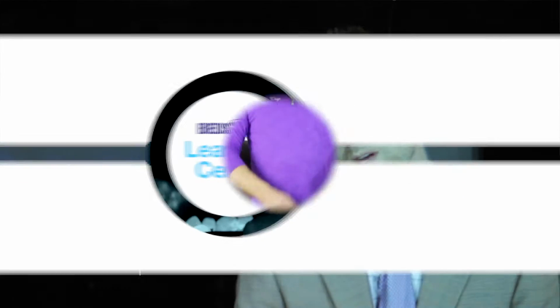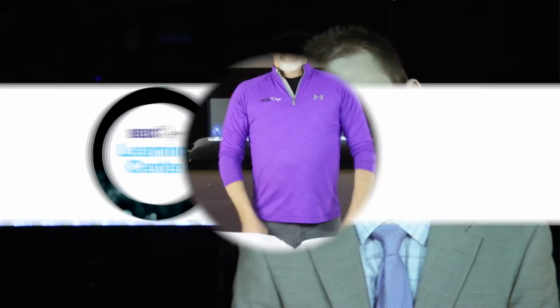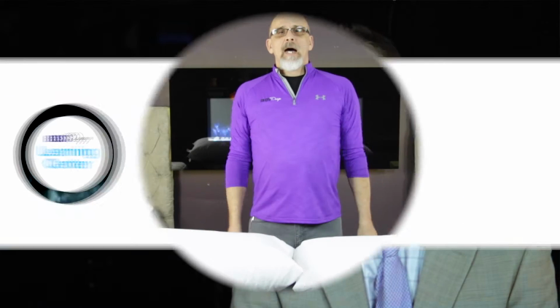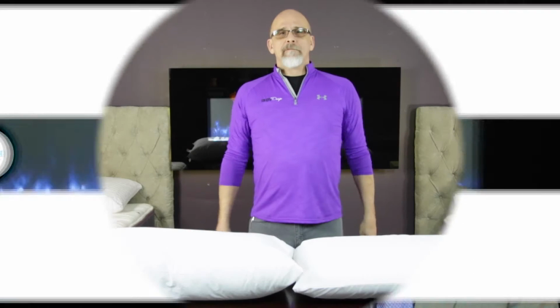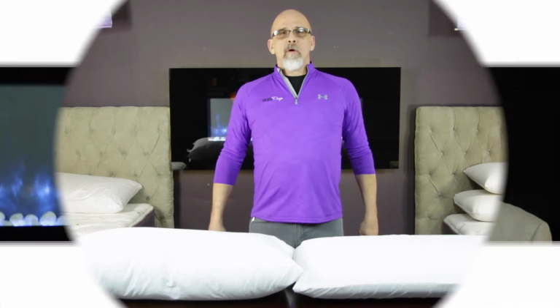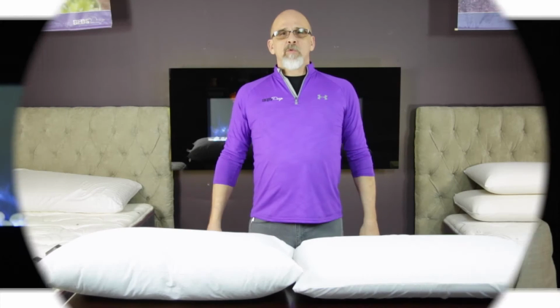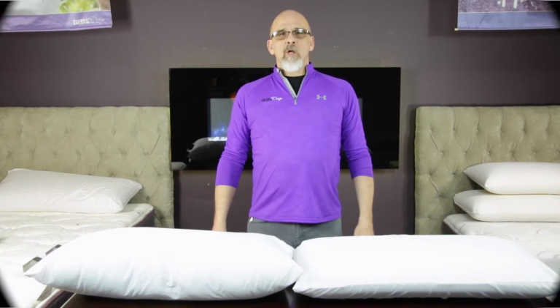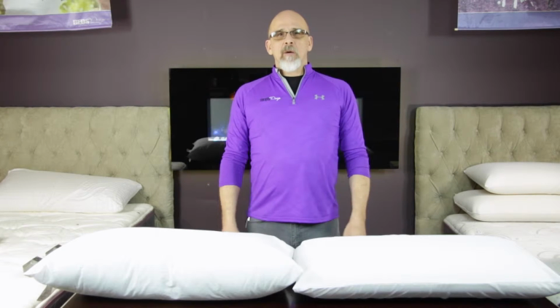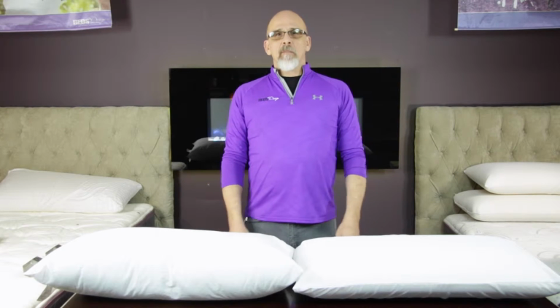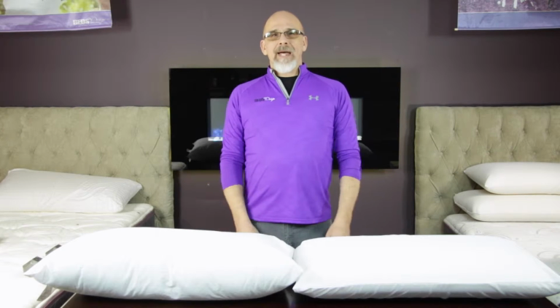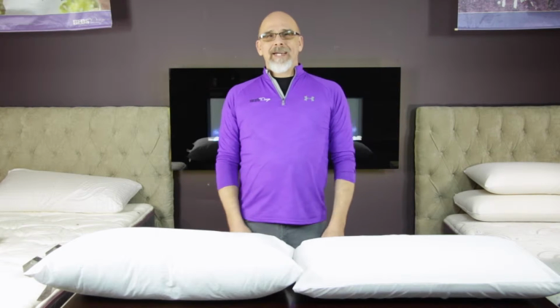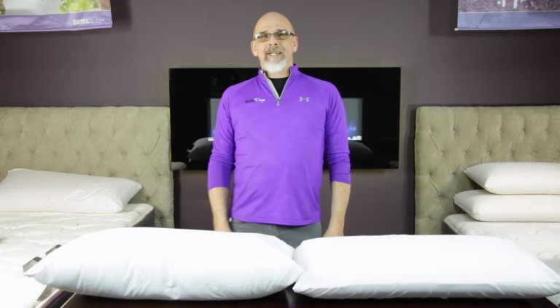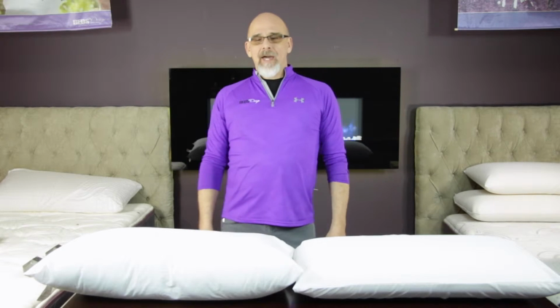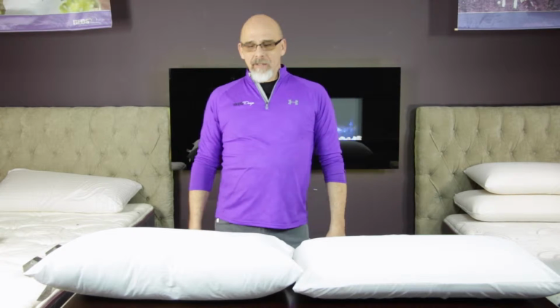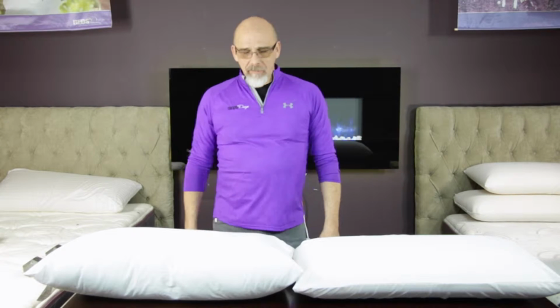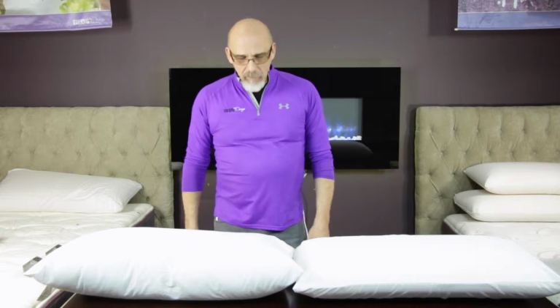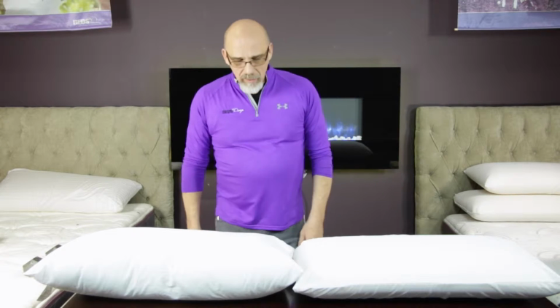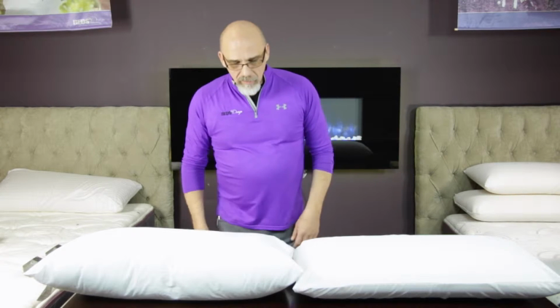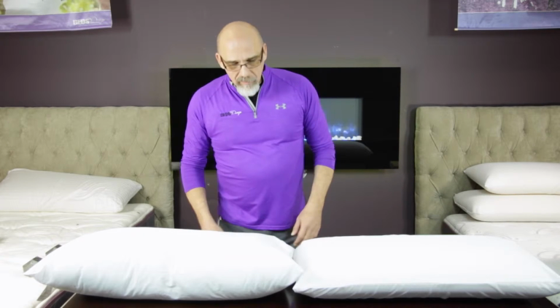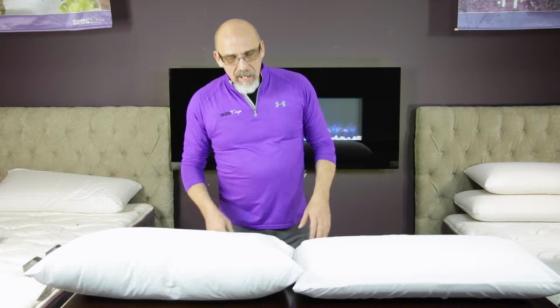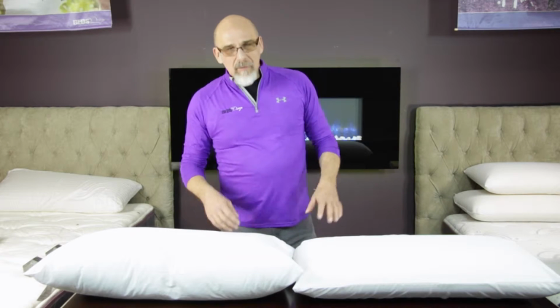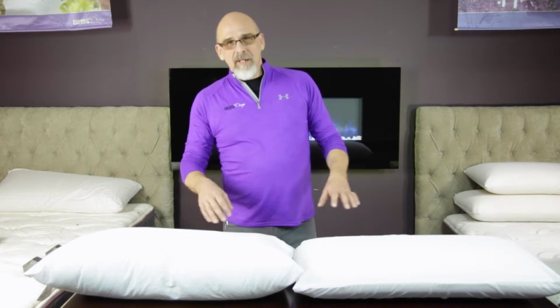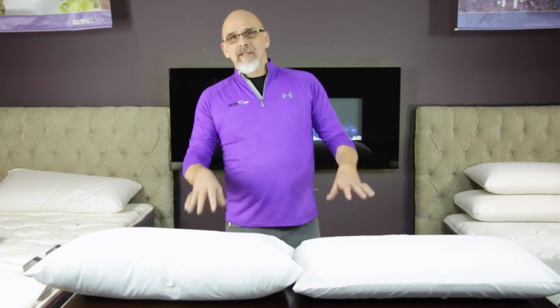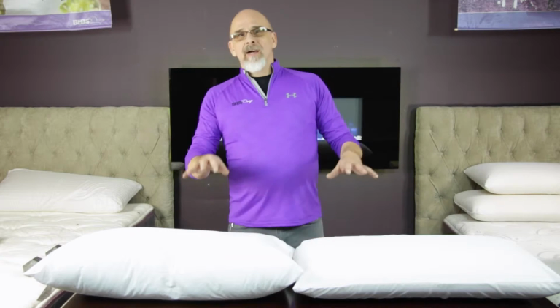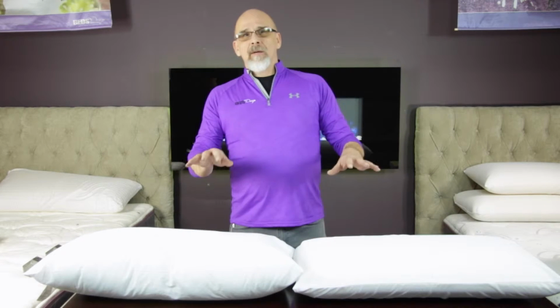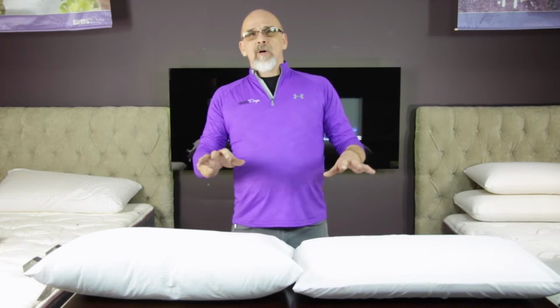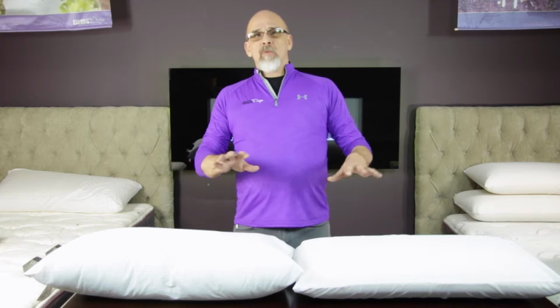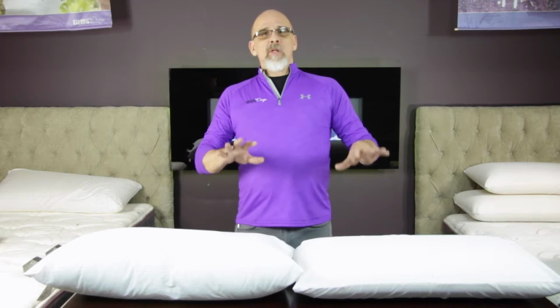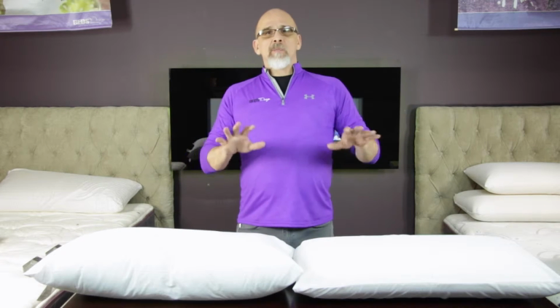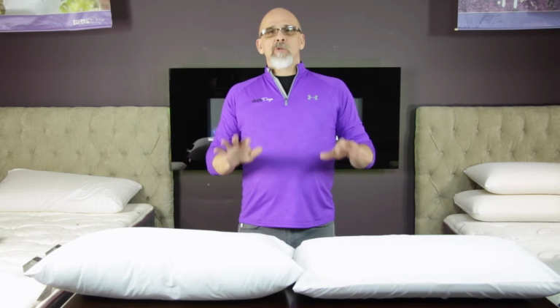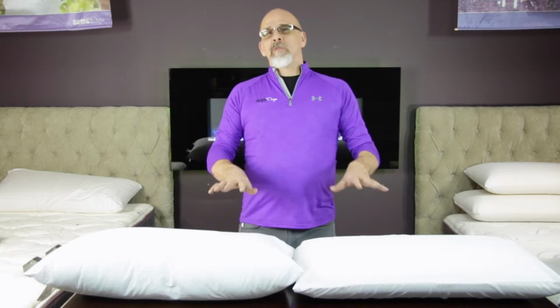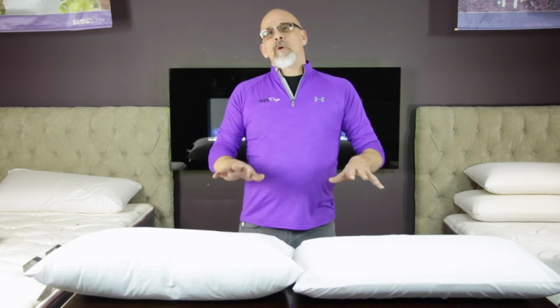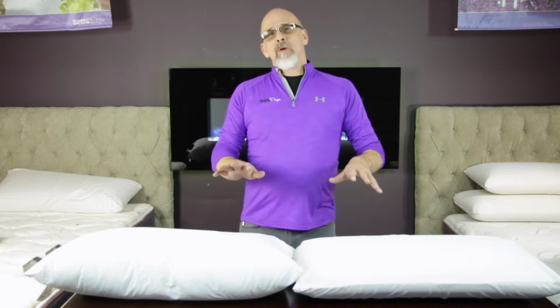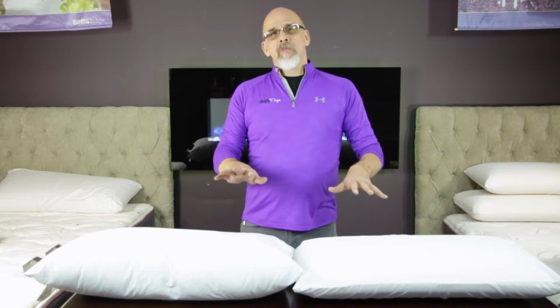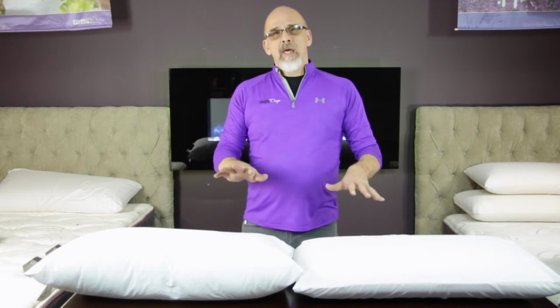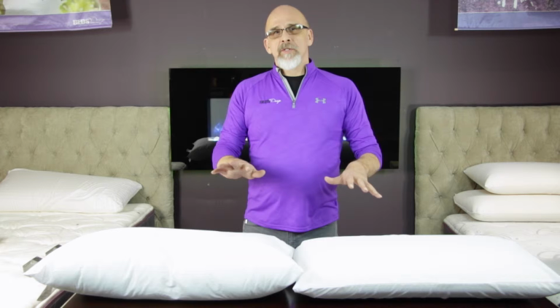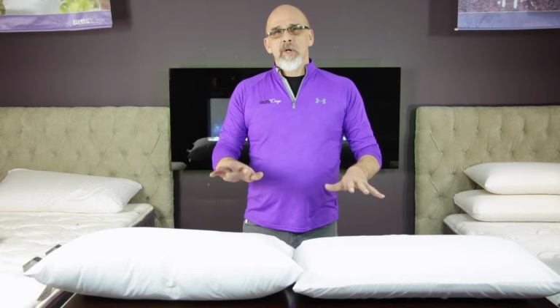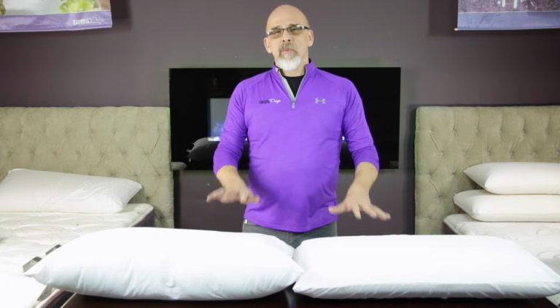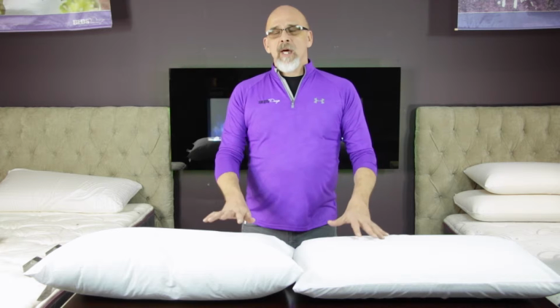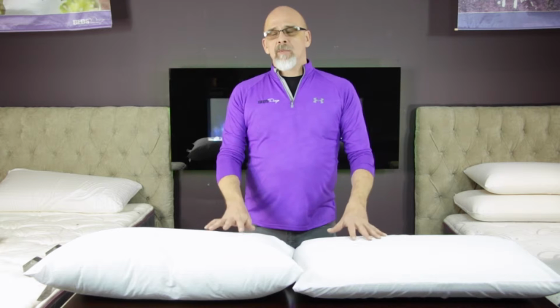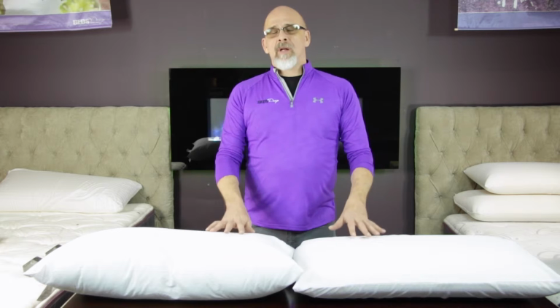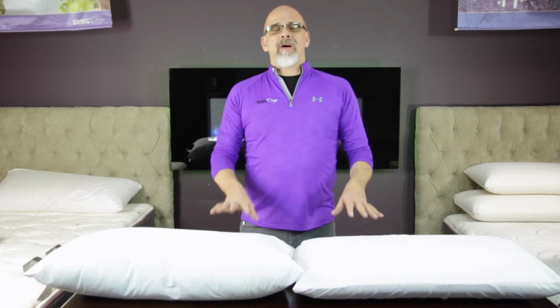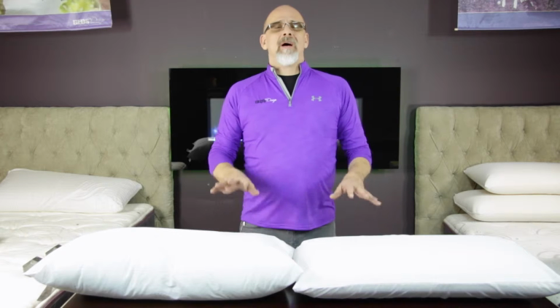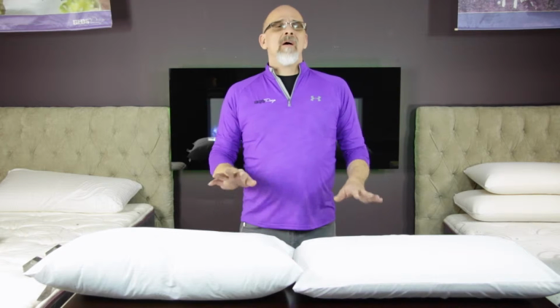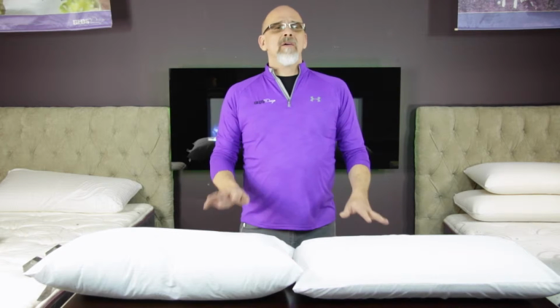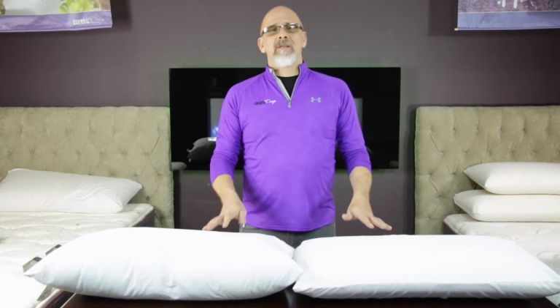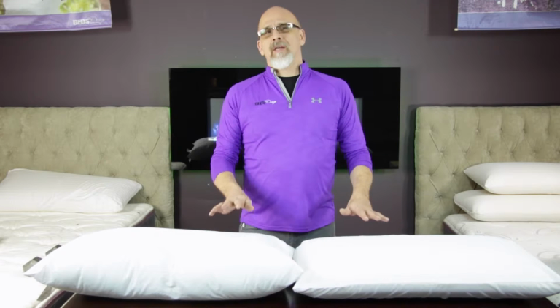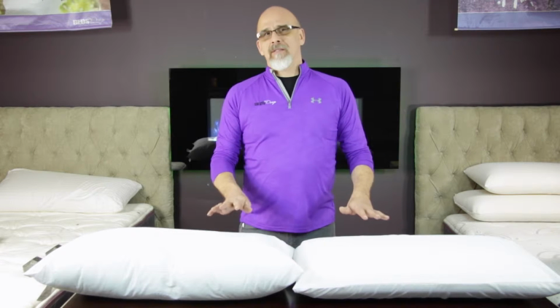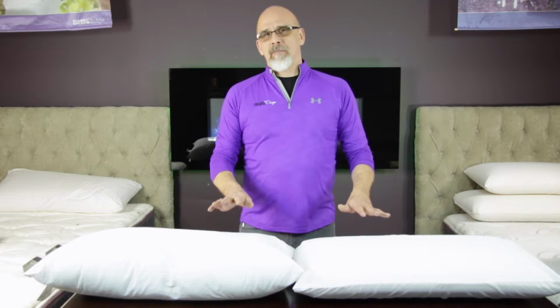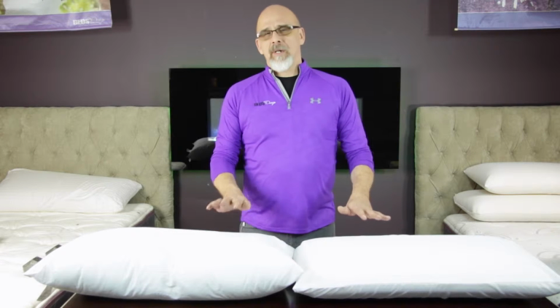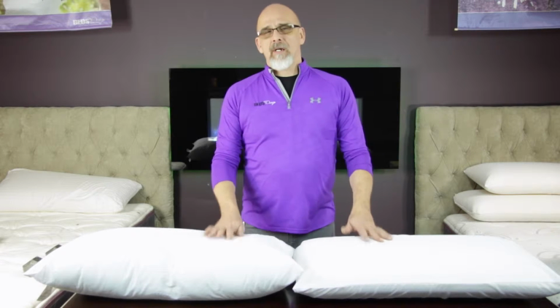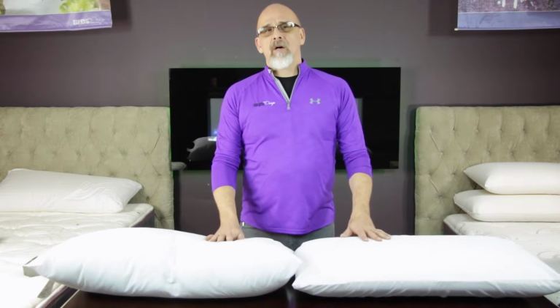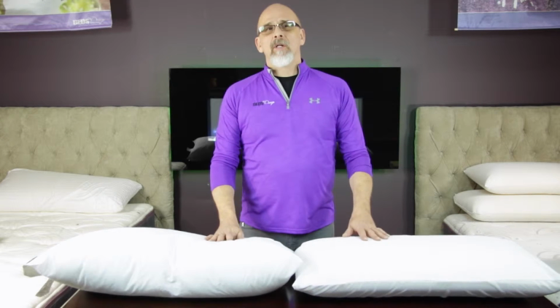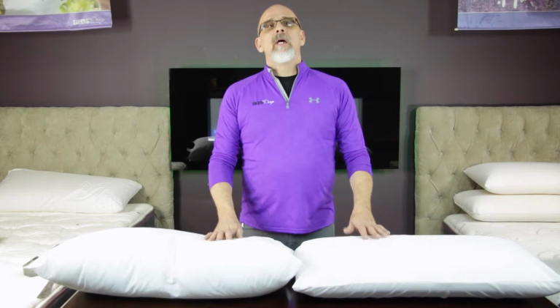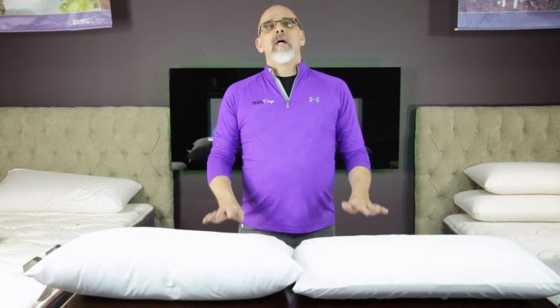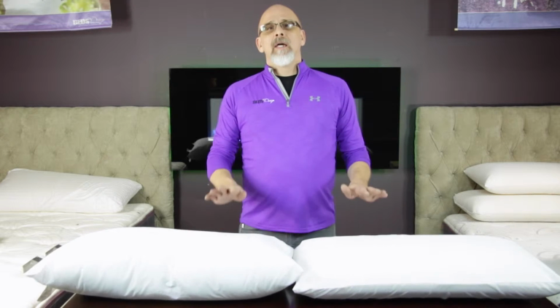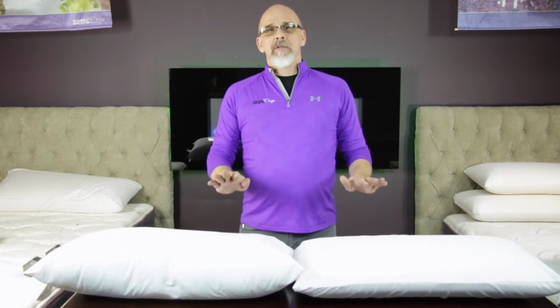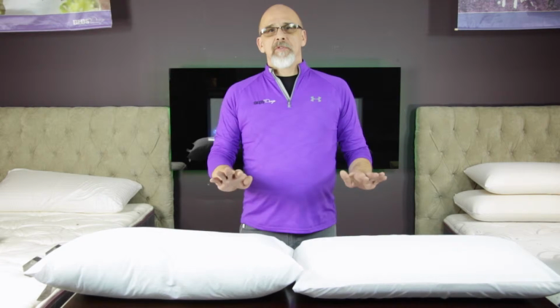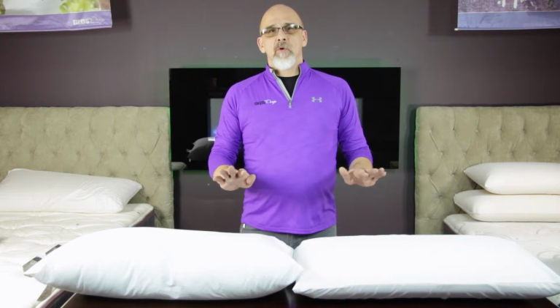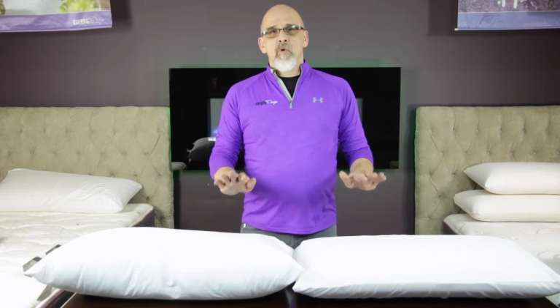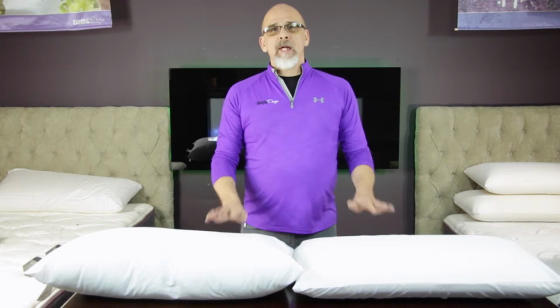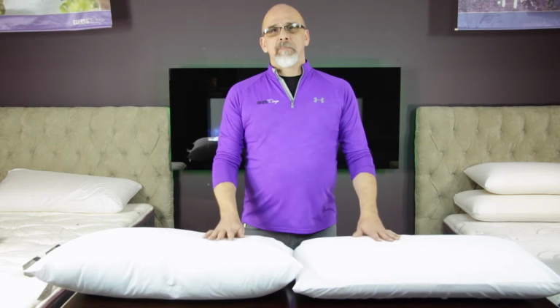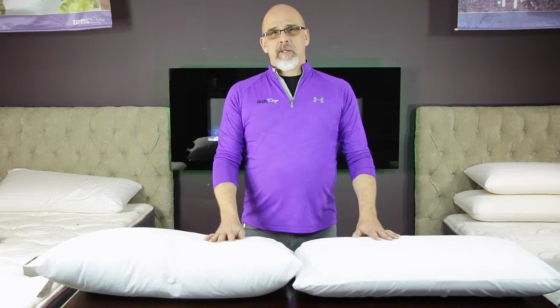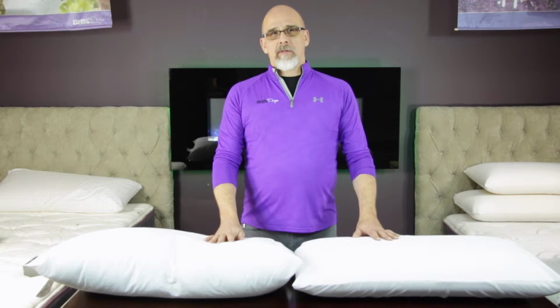Hi folks, welcome back again. Today we're going to talk about one of the most important things in your bed, and one of the hardest things to pick out: the right pillow.